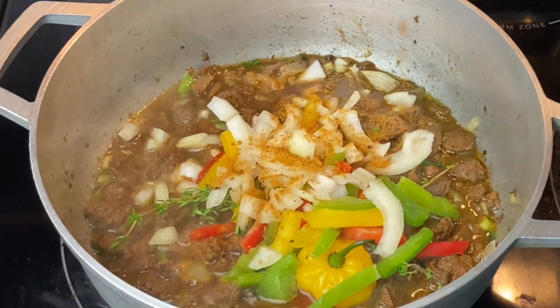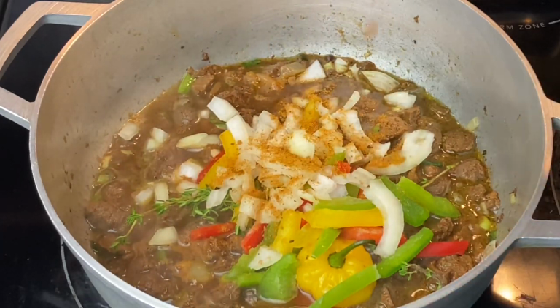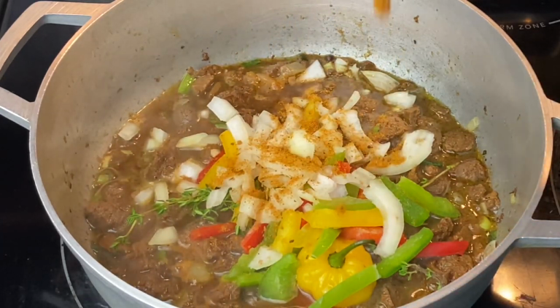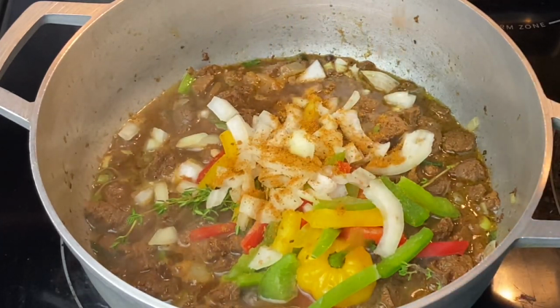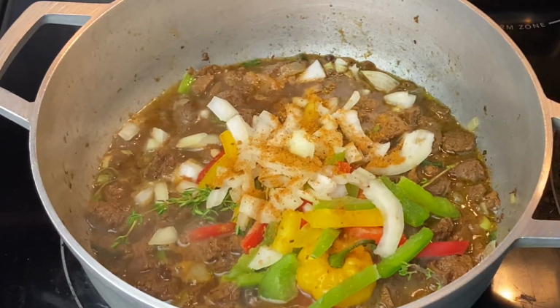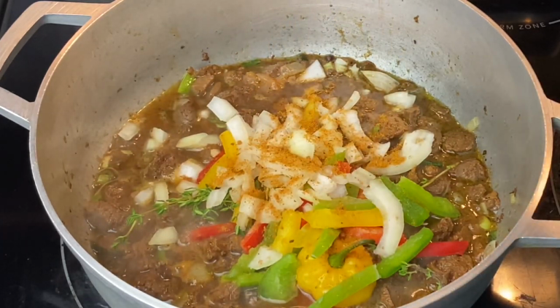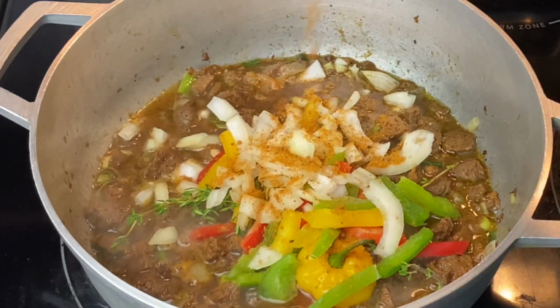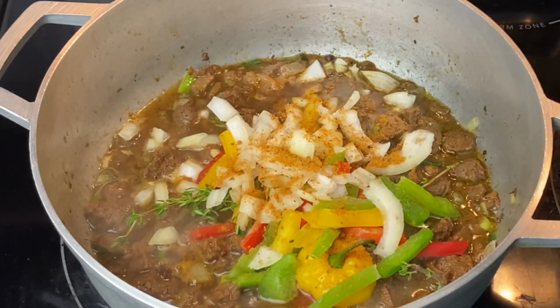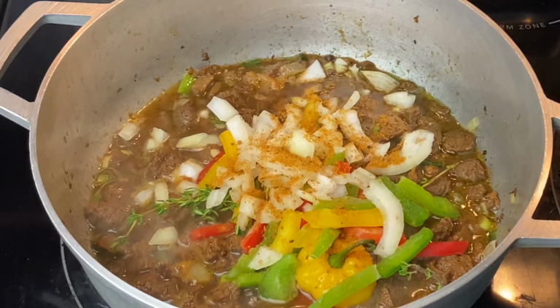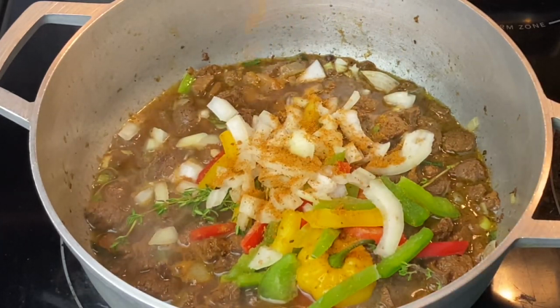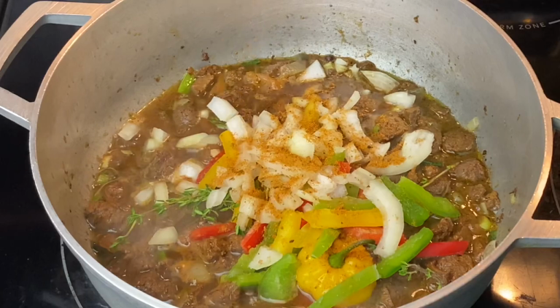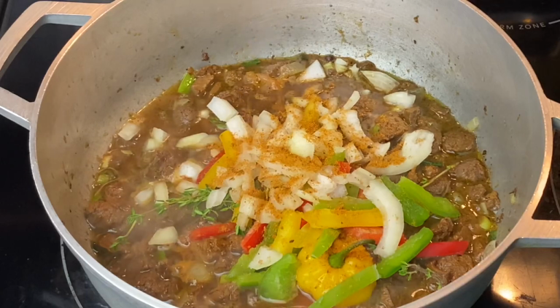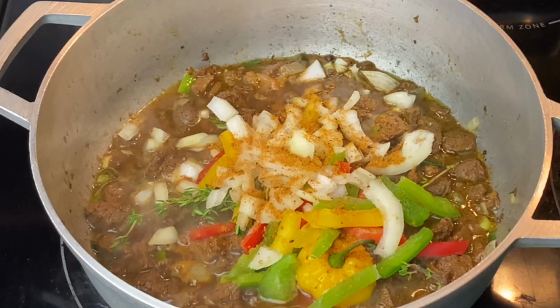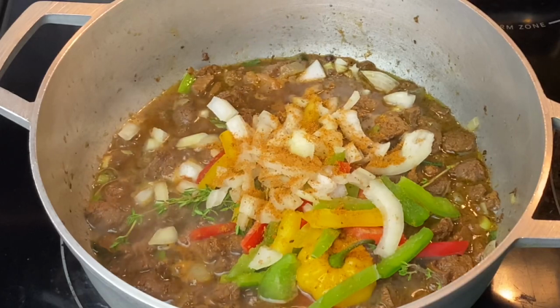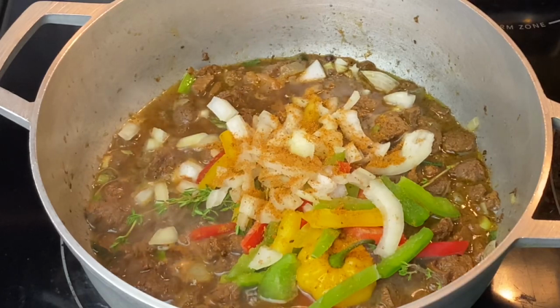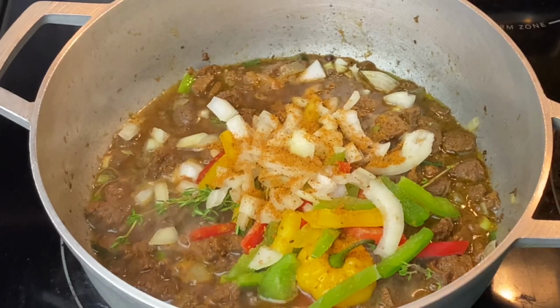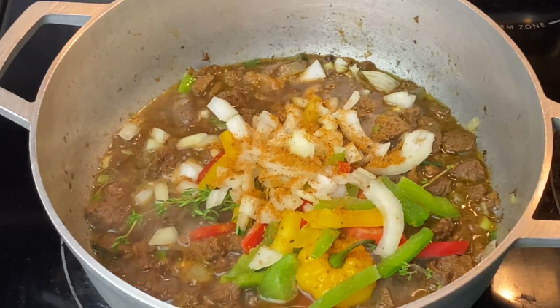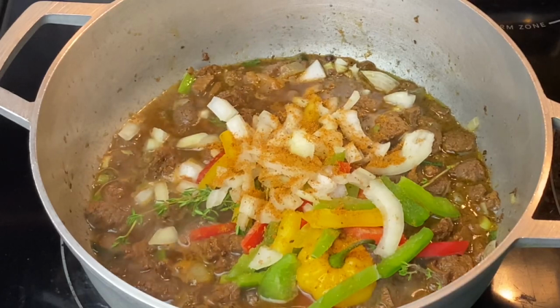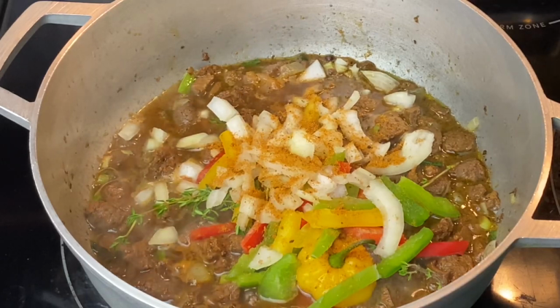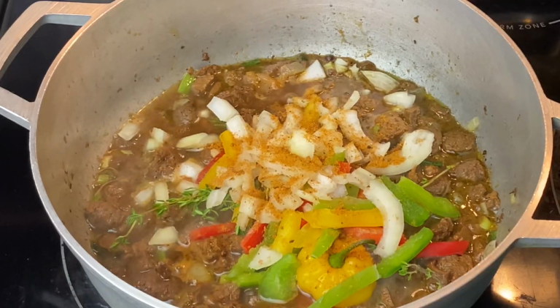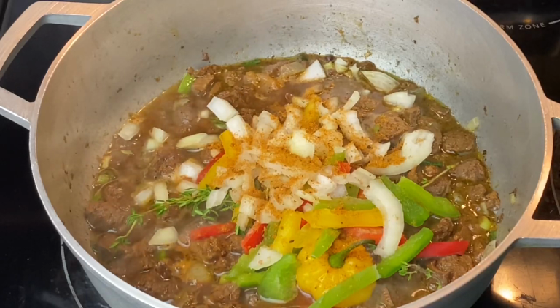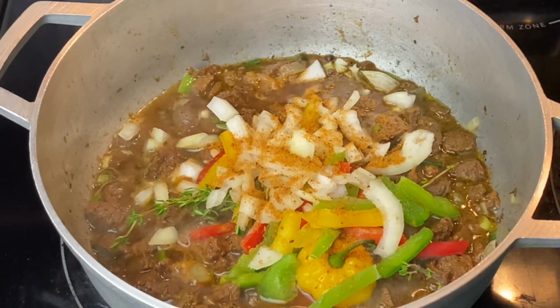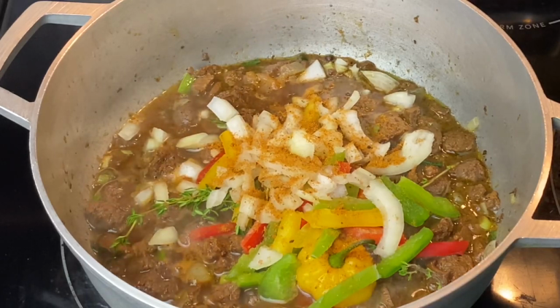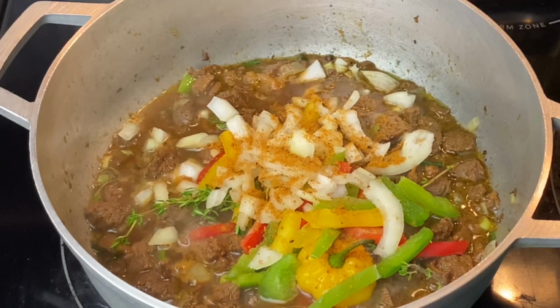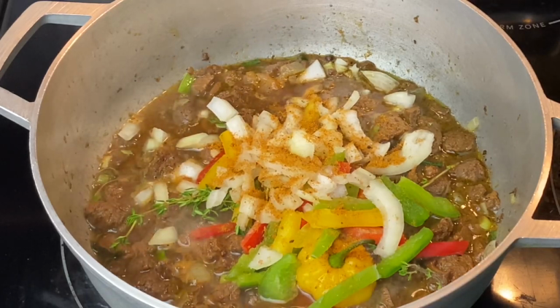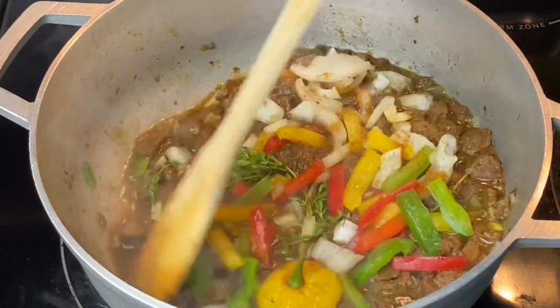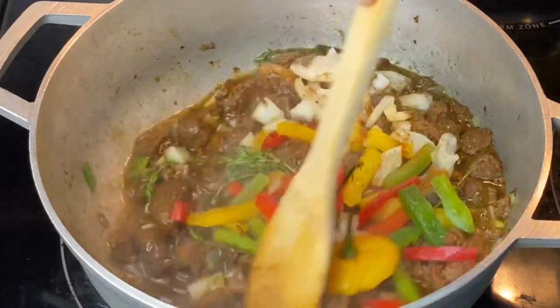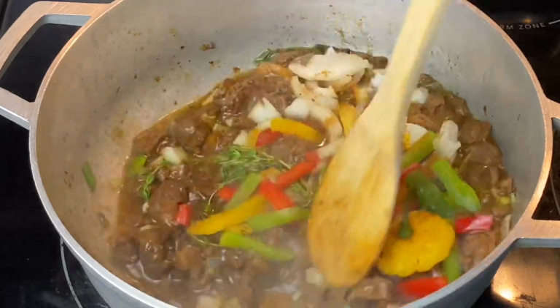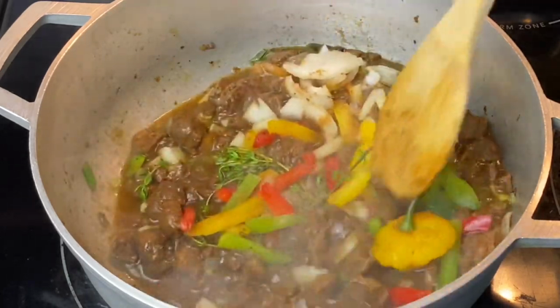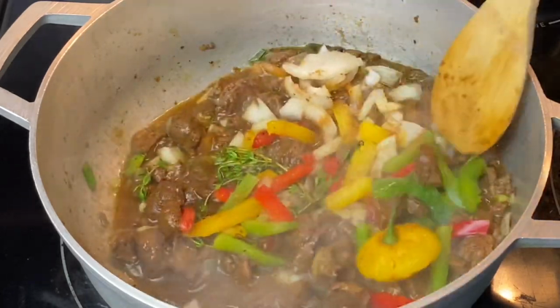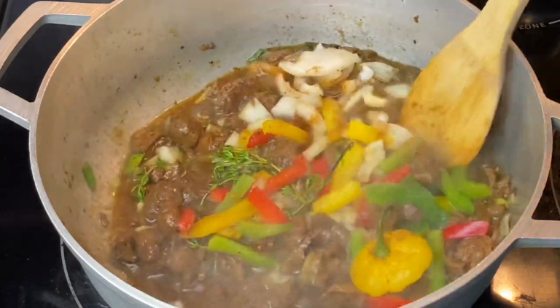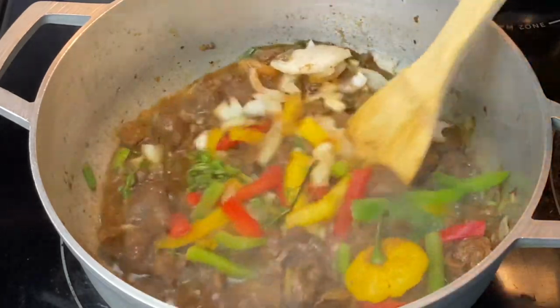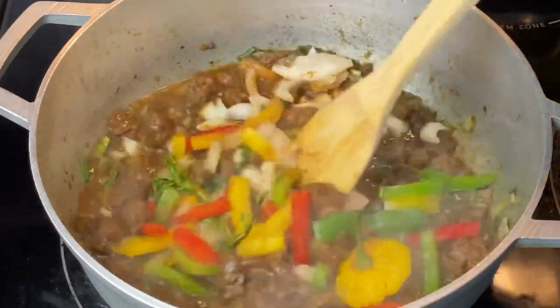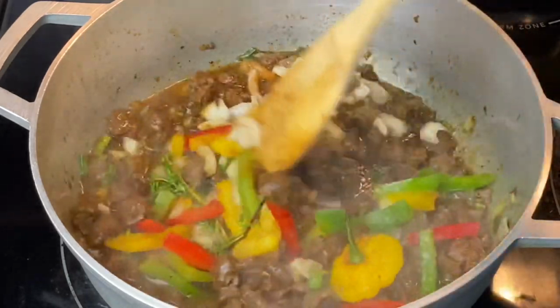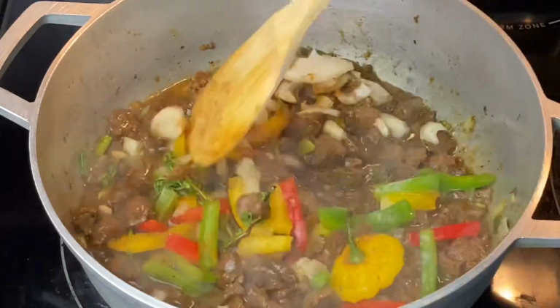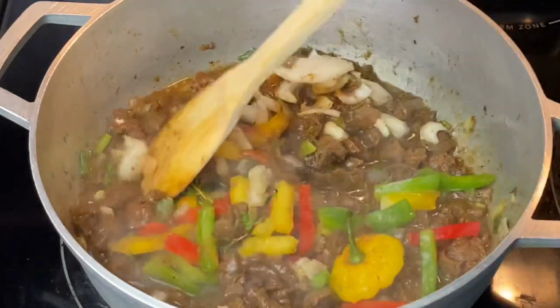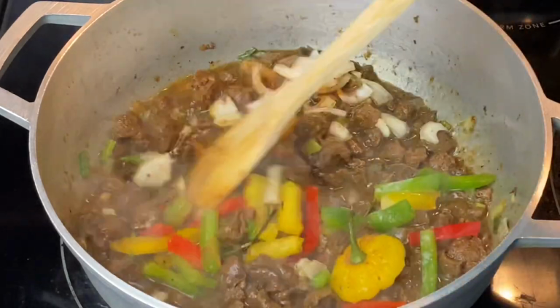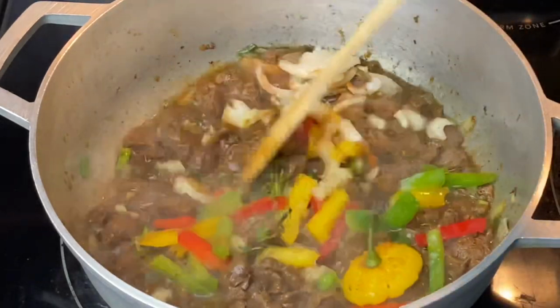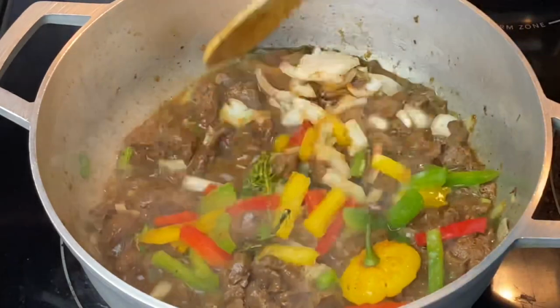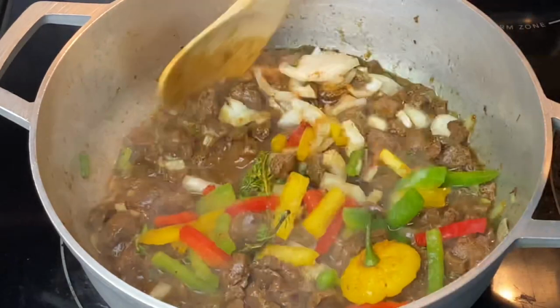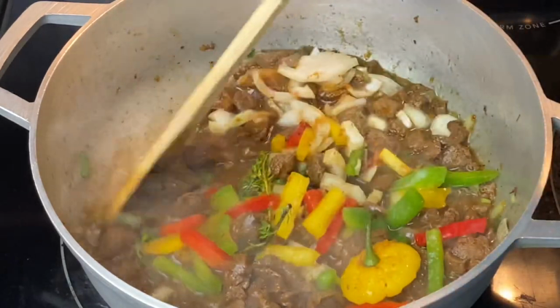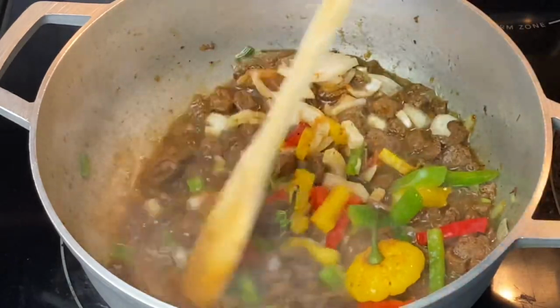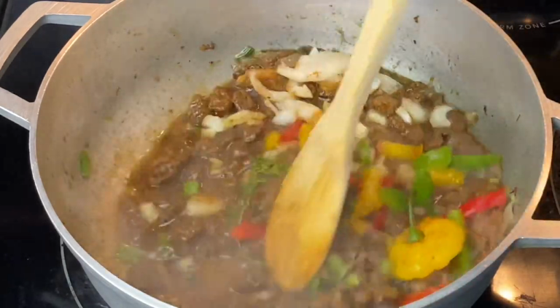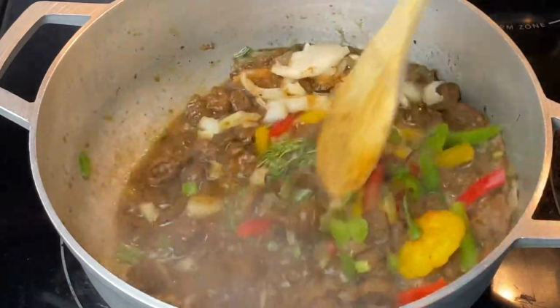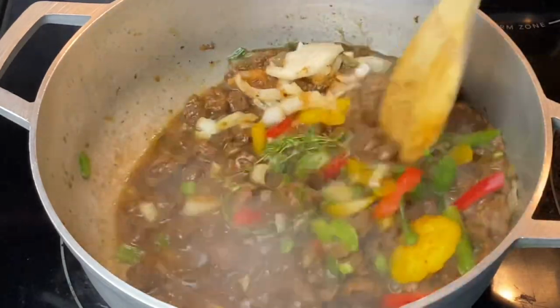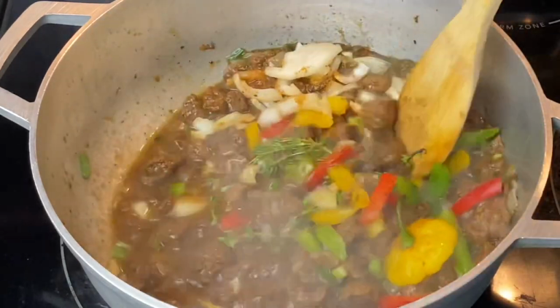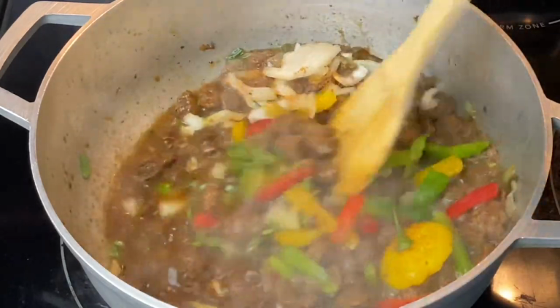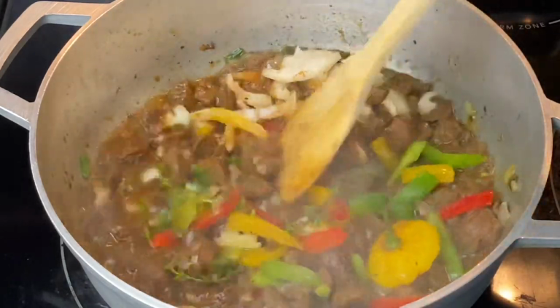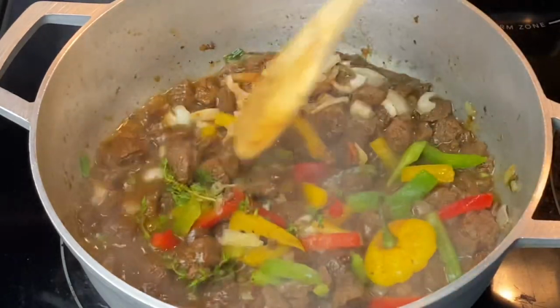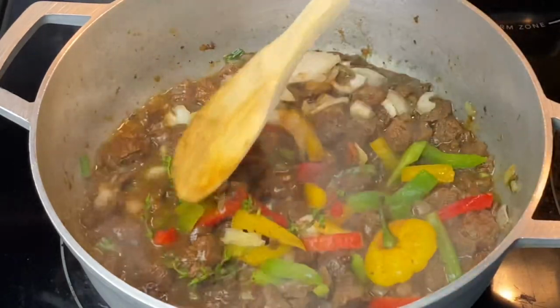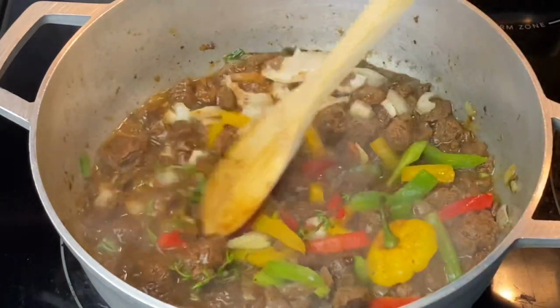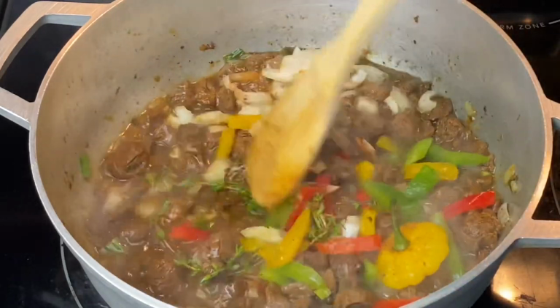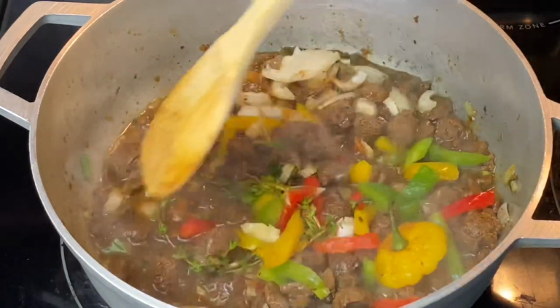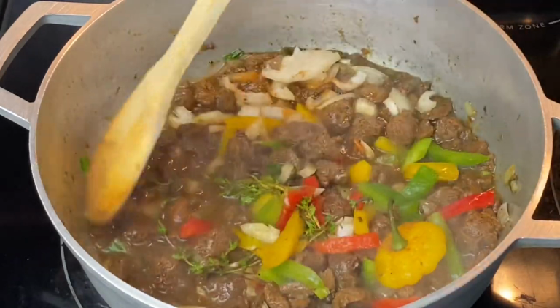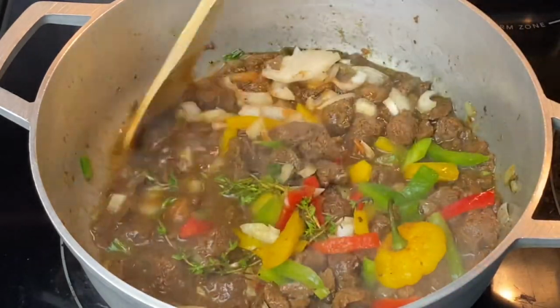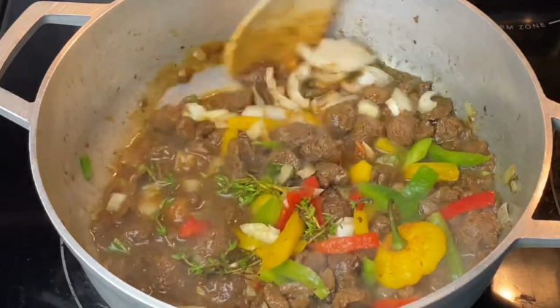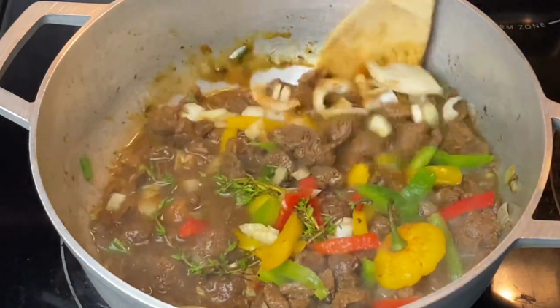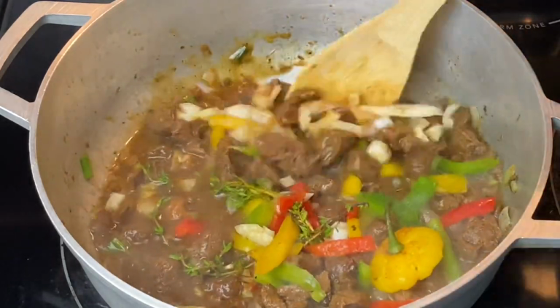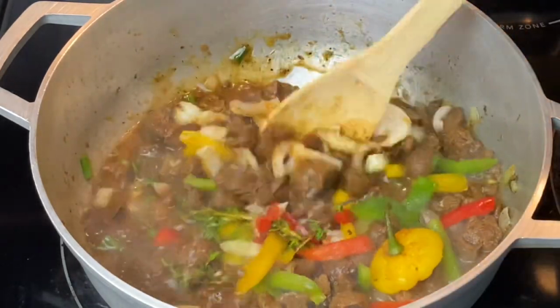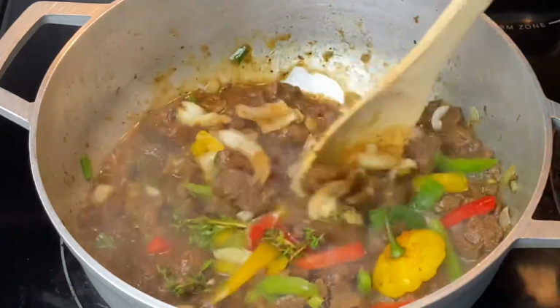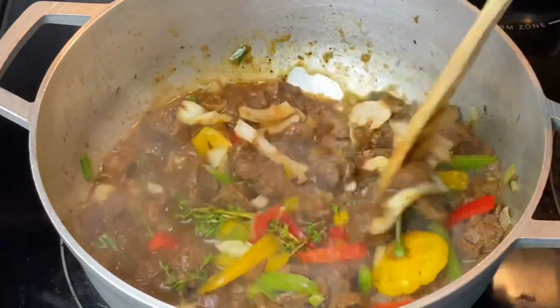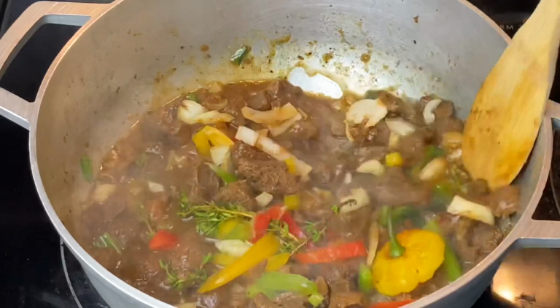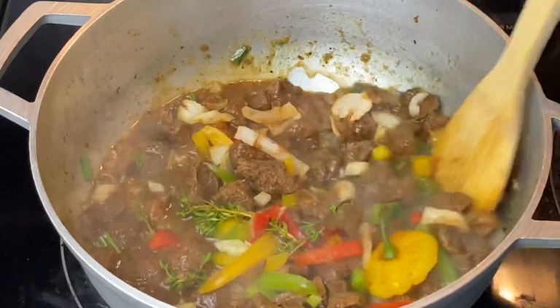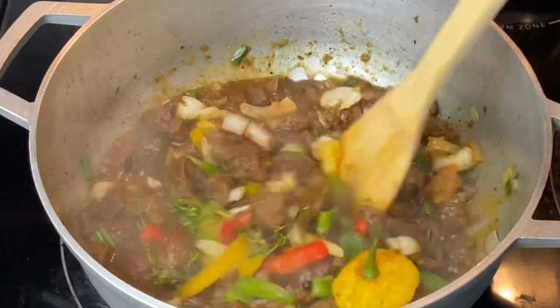At this point, make sure to season this to your liking. I'm going to cover and allow it to simmer down for about 15 minutes.